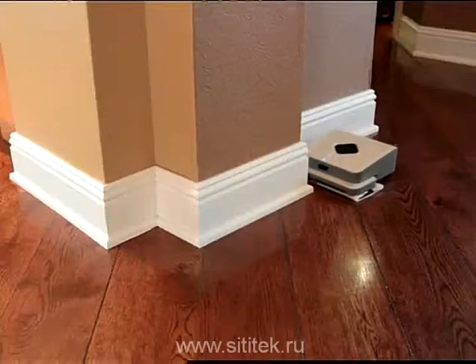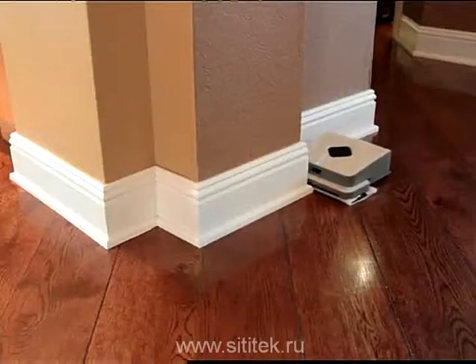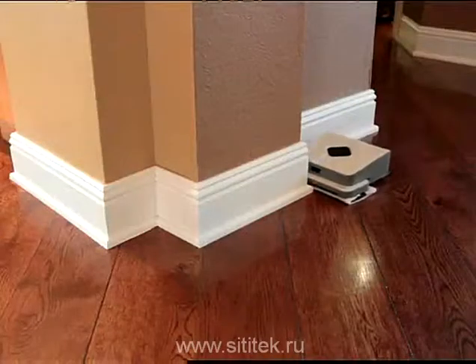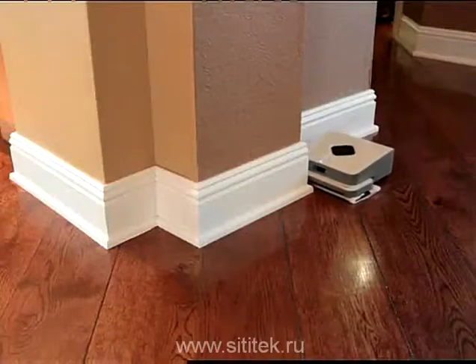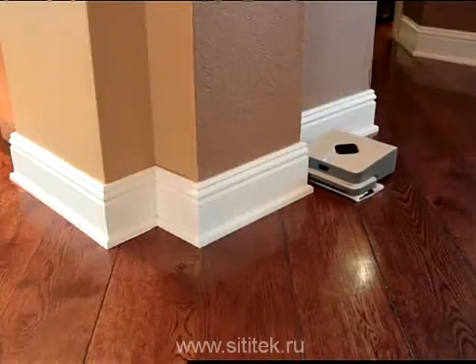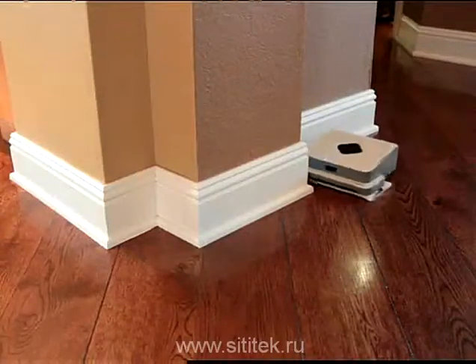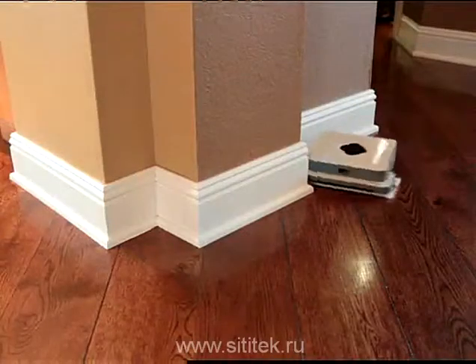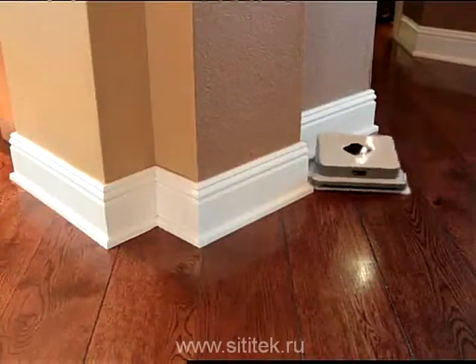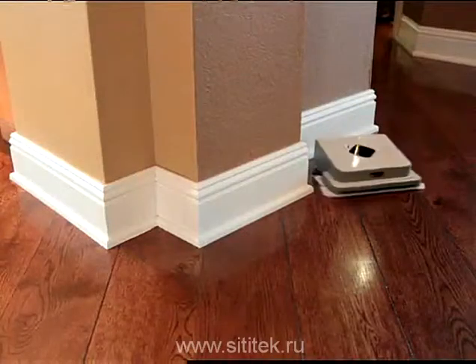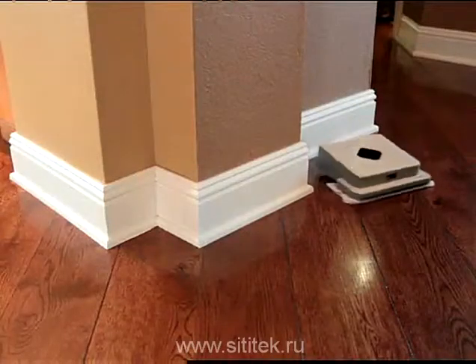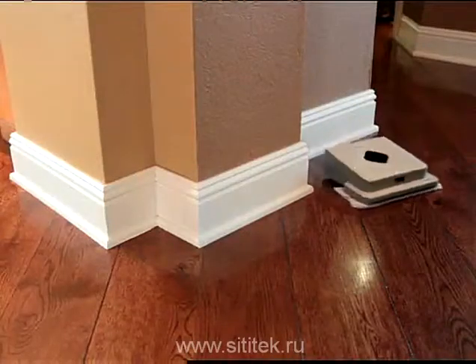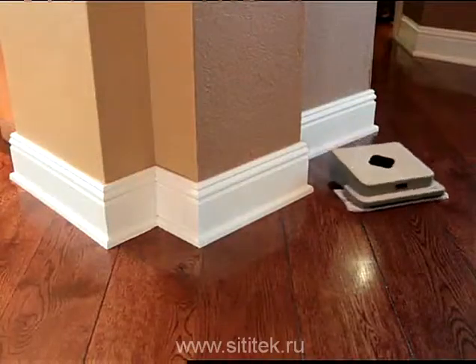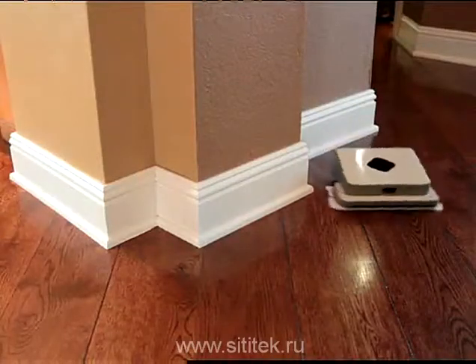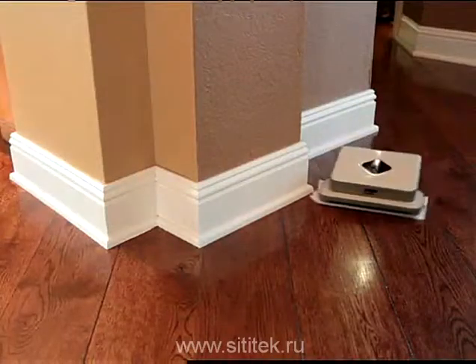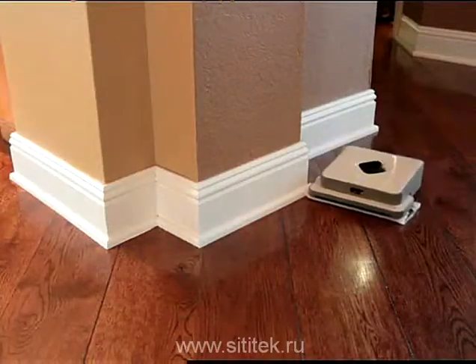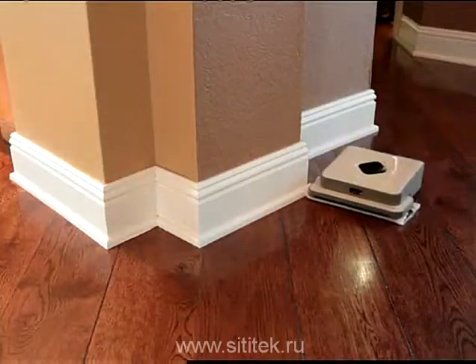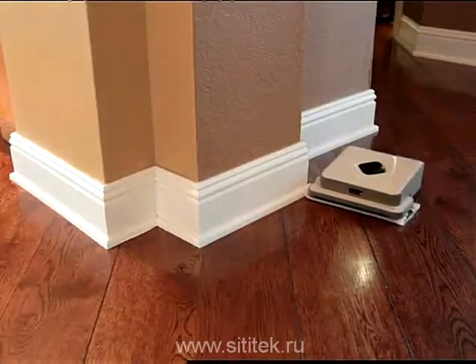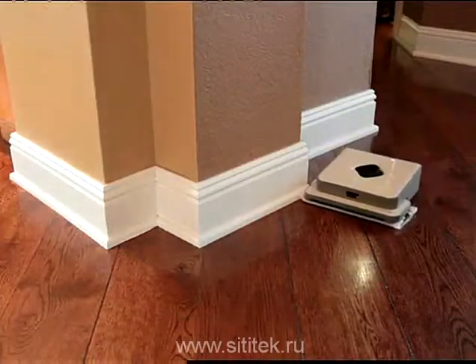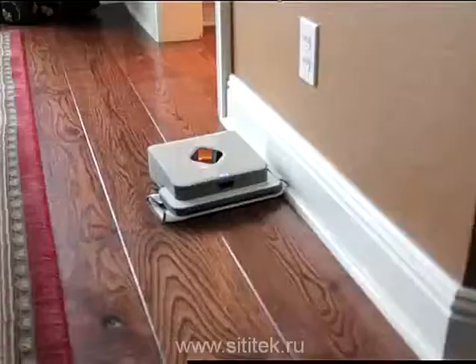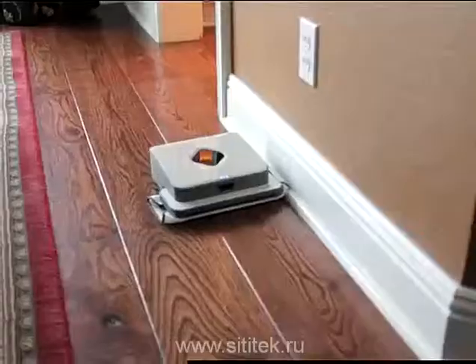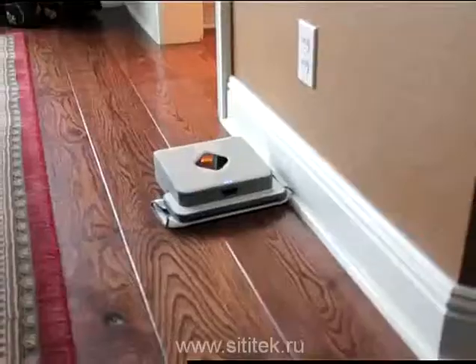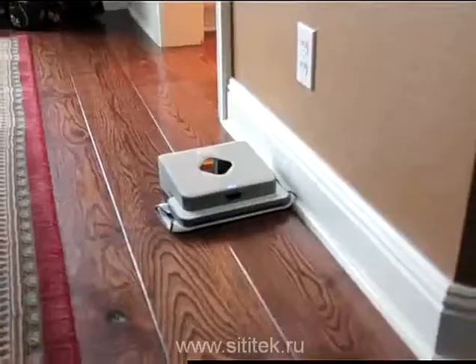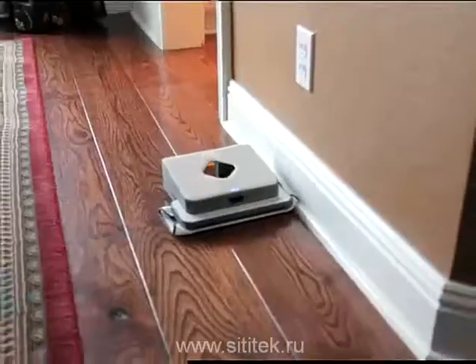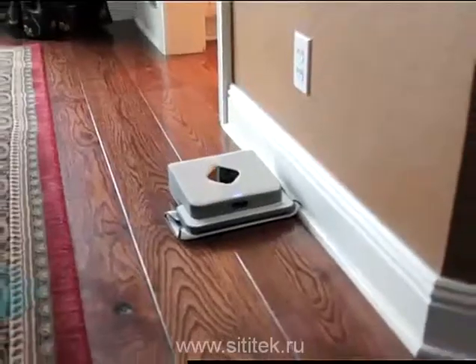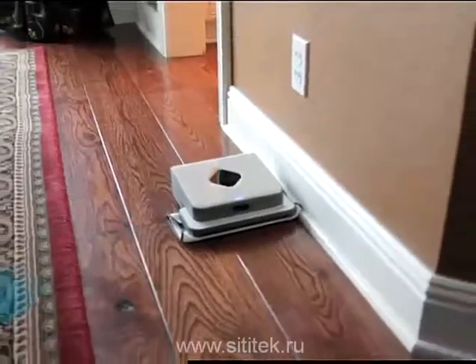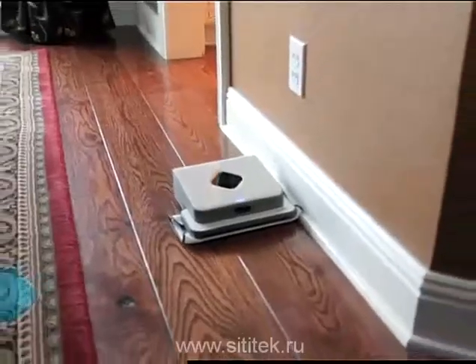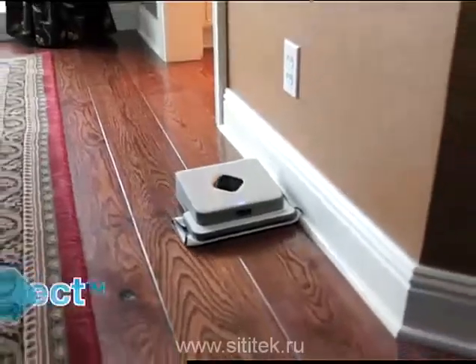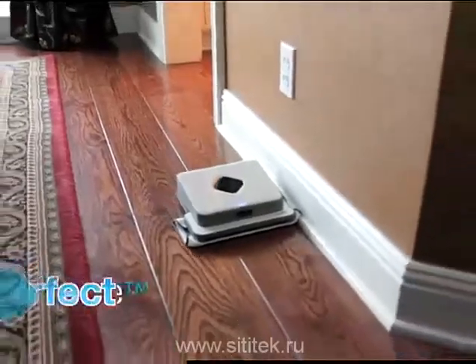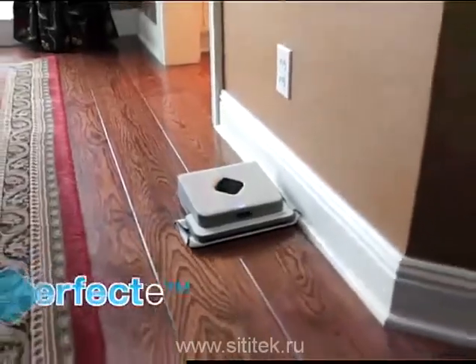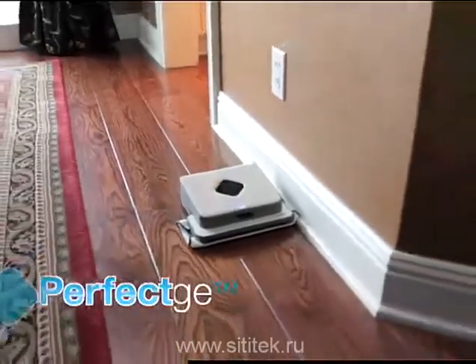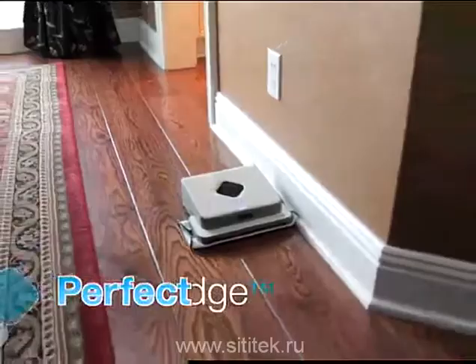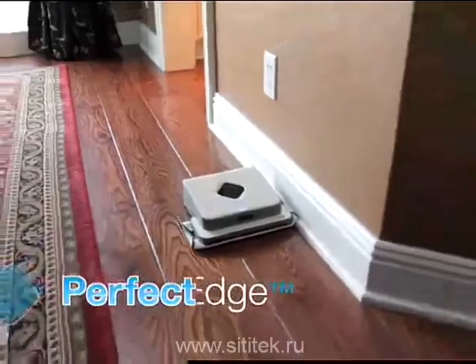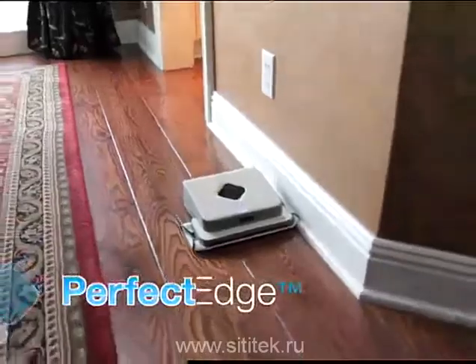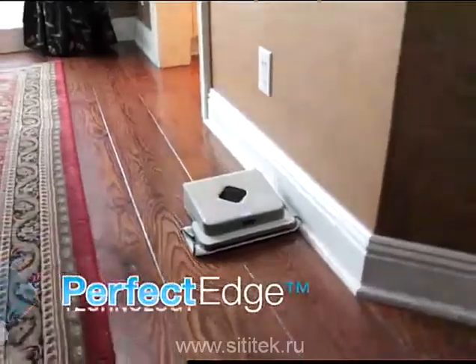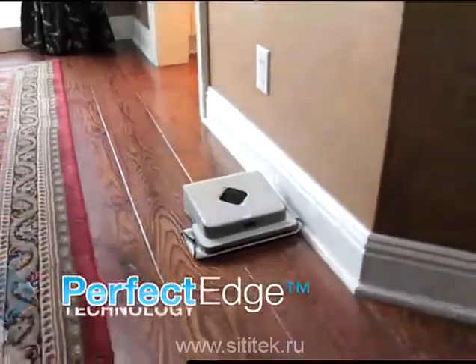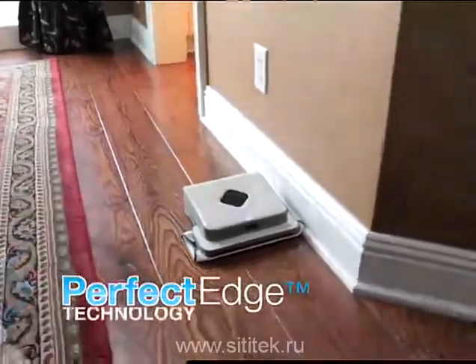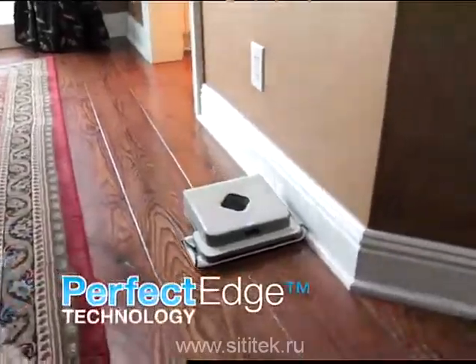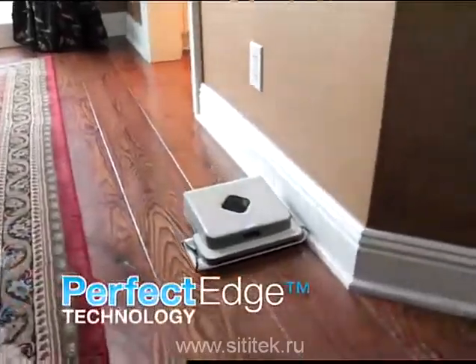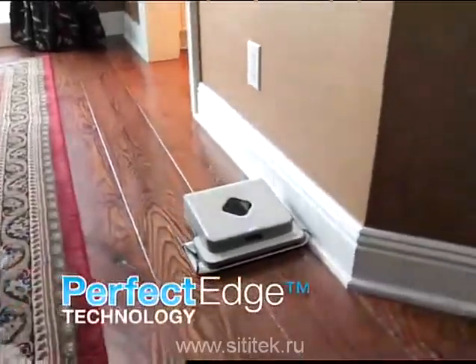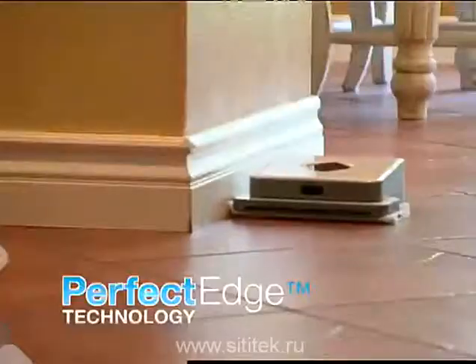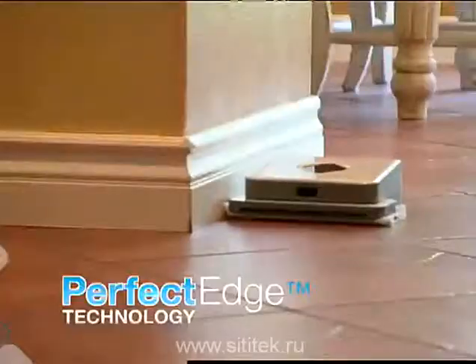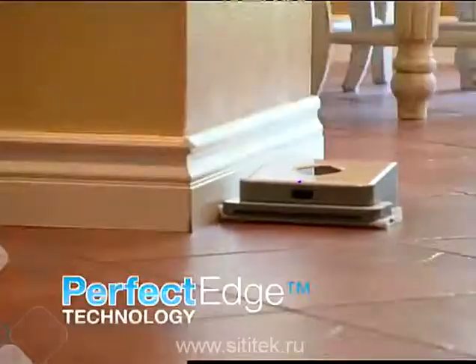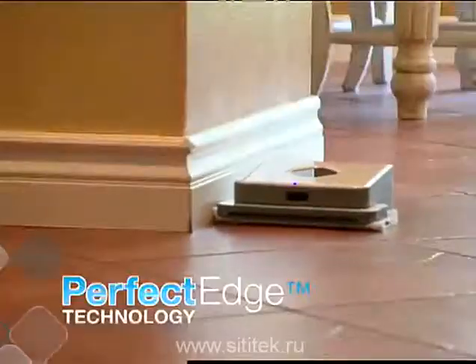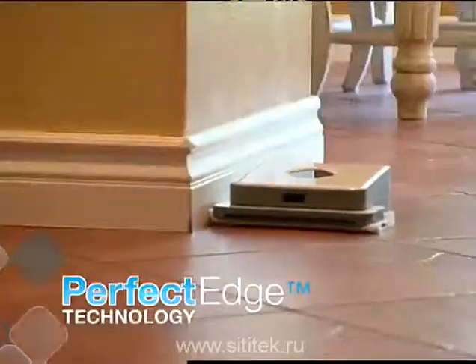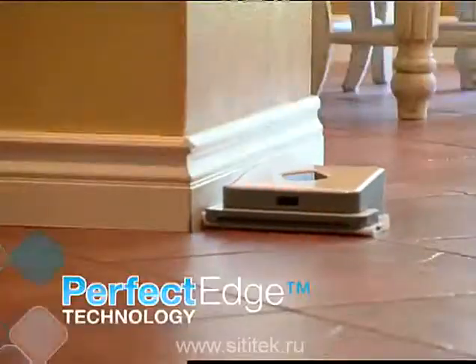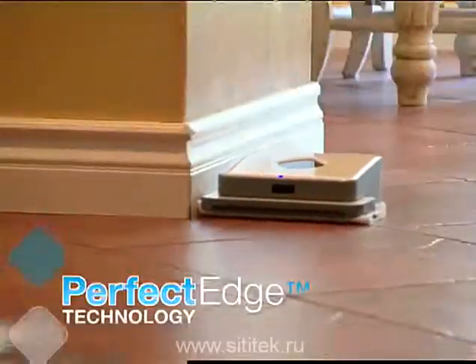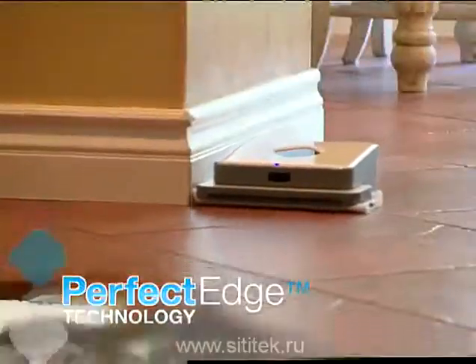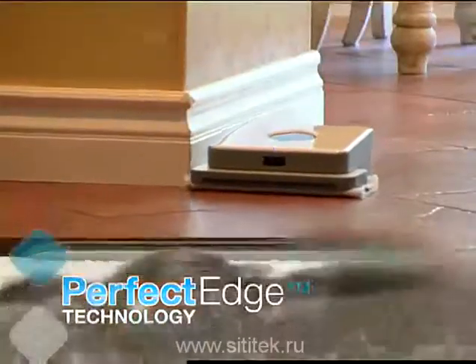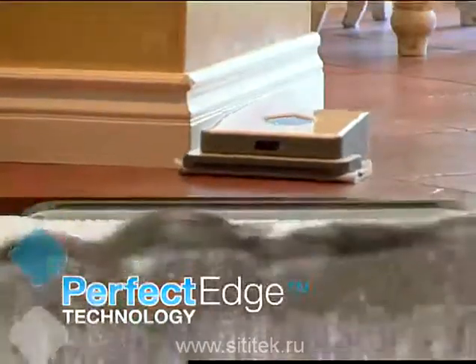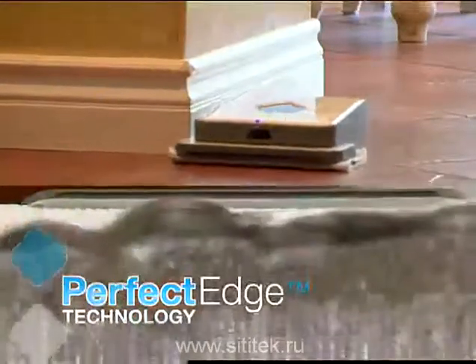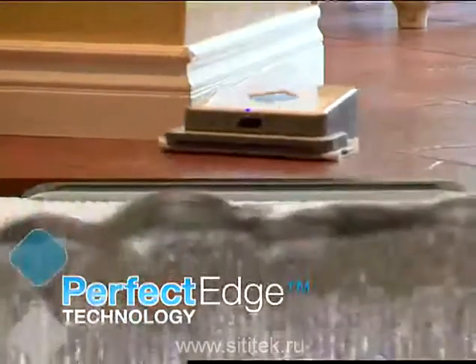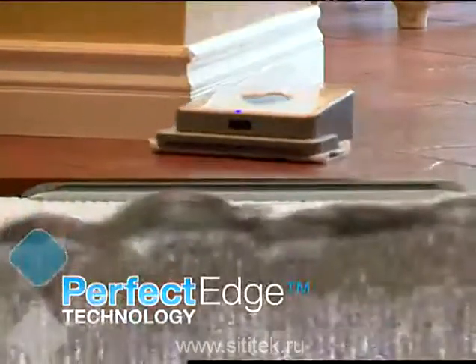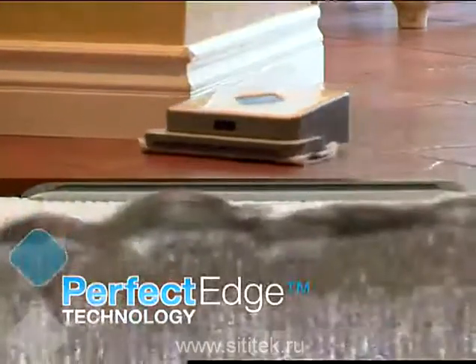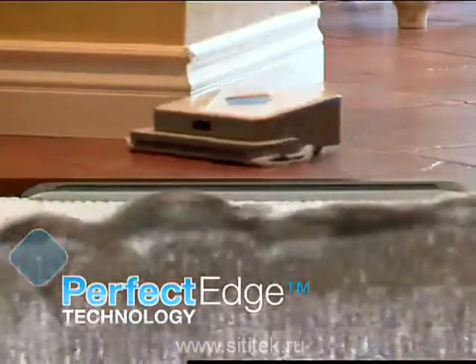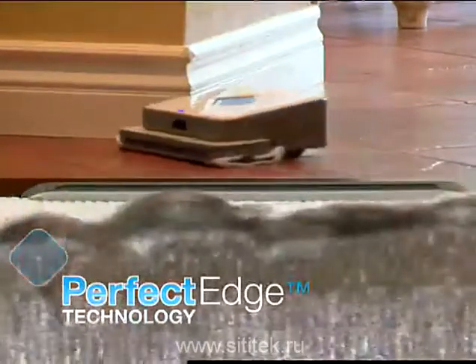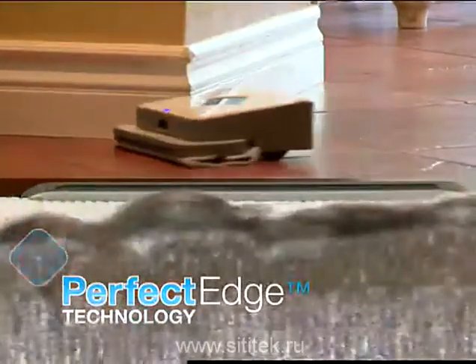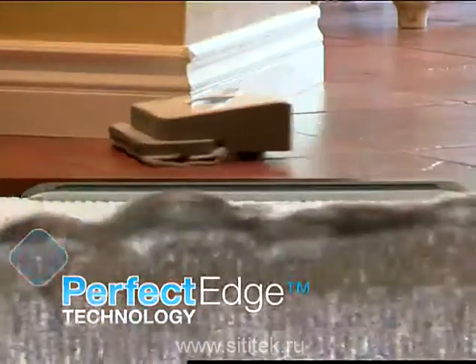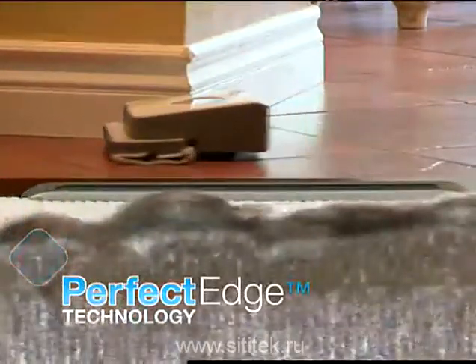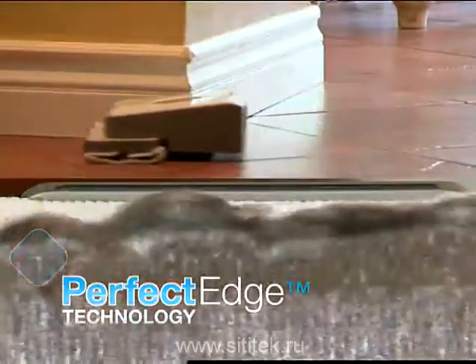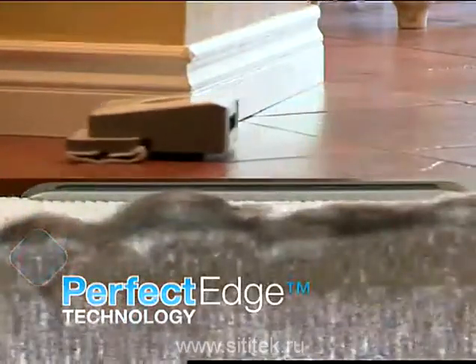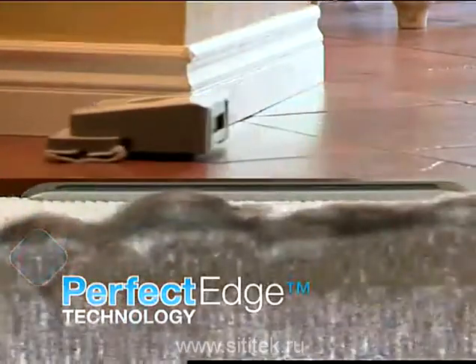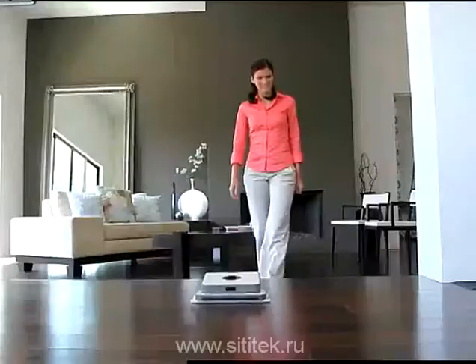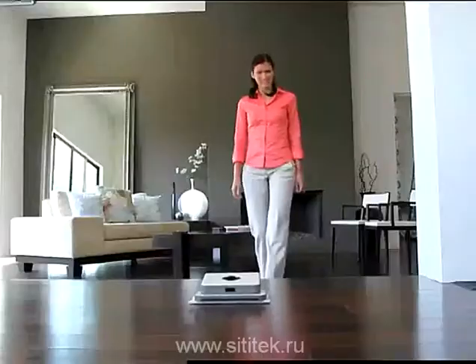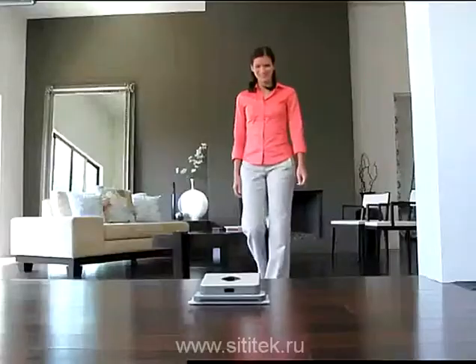And finally, Mint meticulously cleans edges and corners using its advanced Perfect Edge technology. It doesn't rest until your floors are spotless.